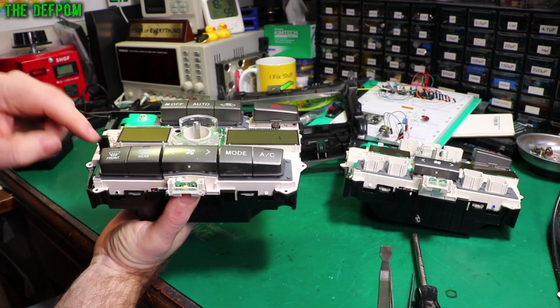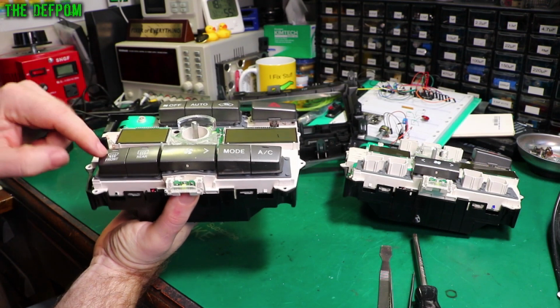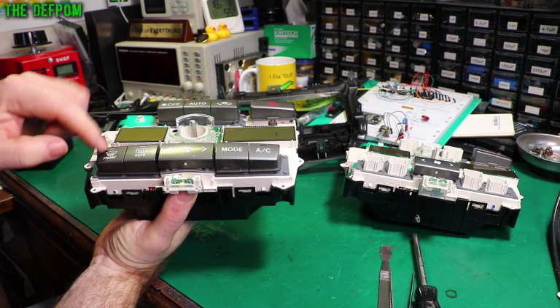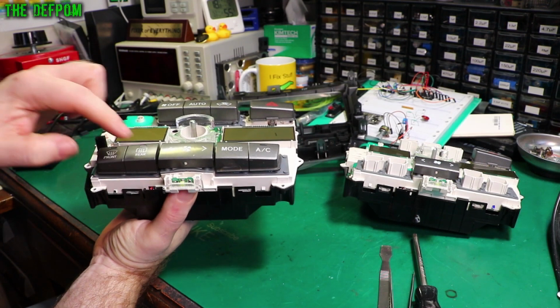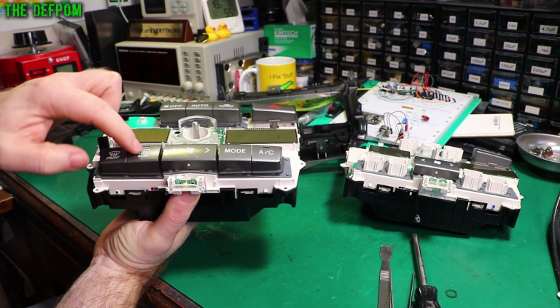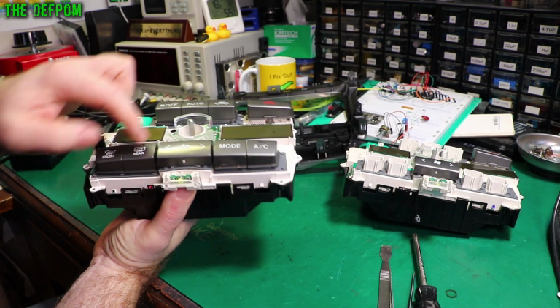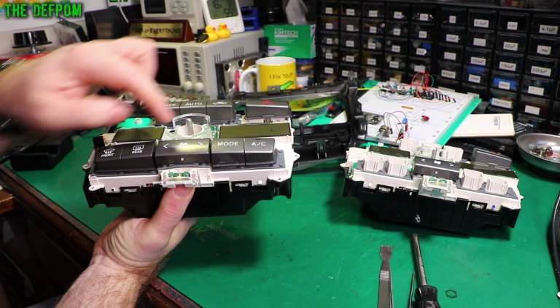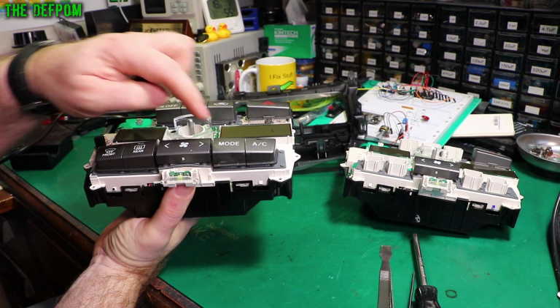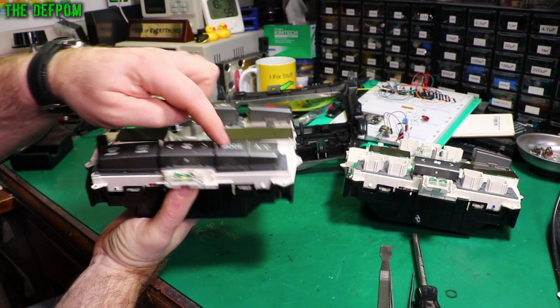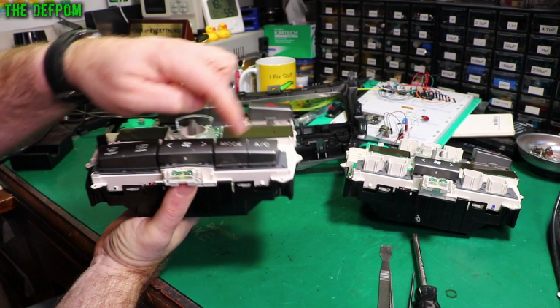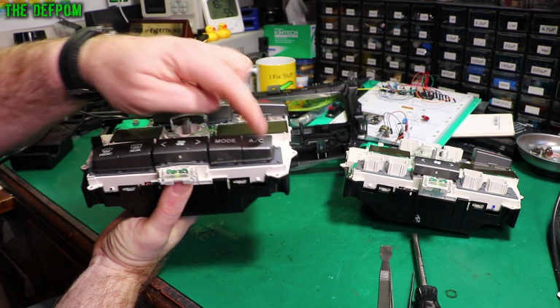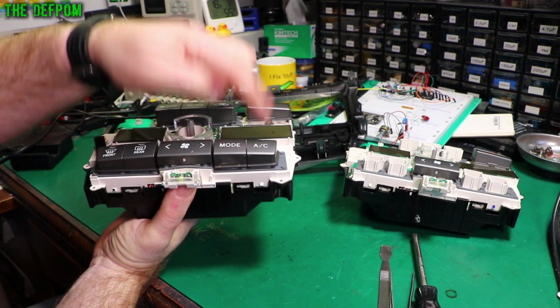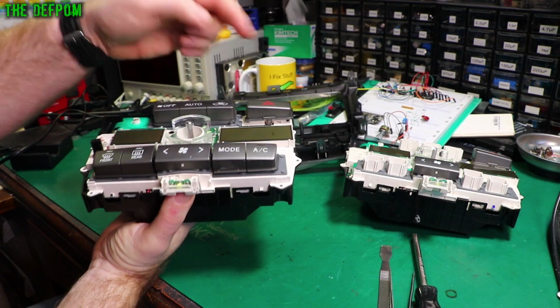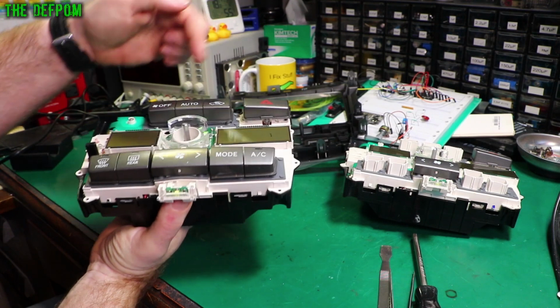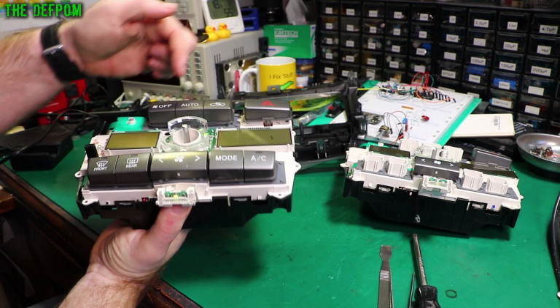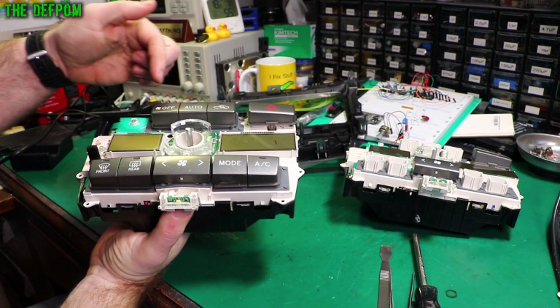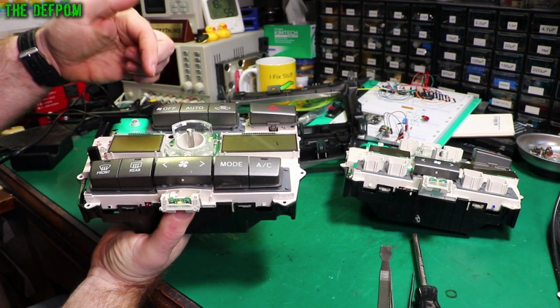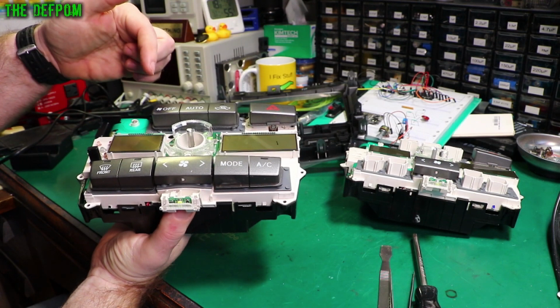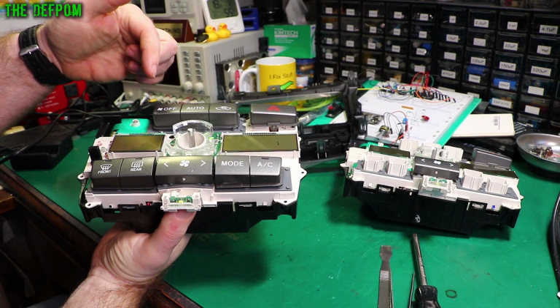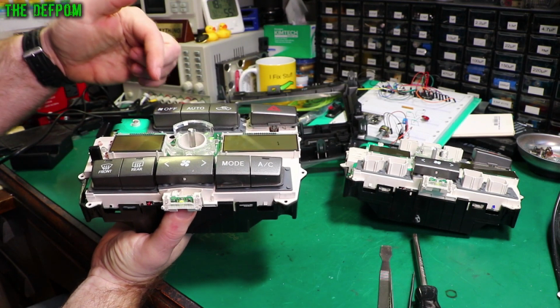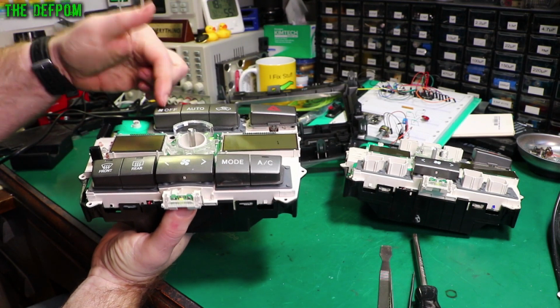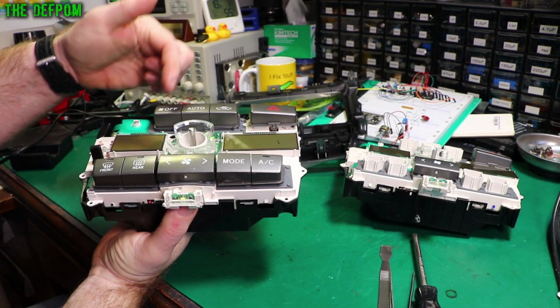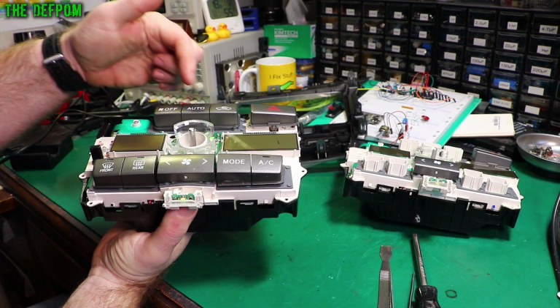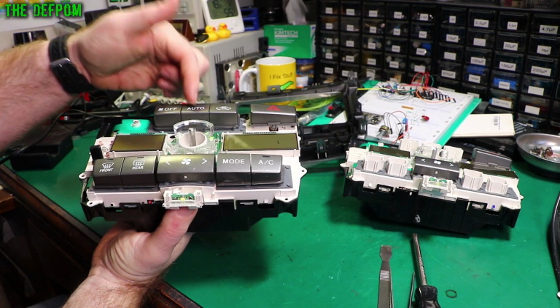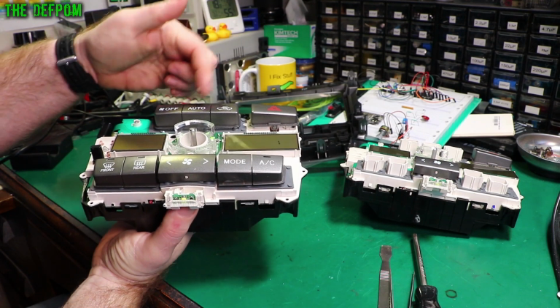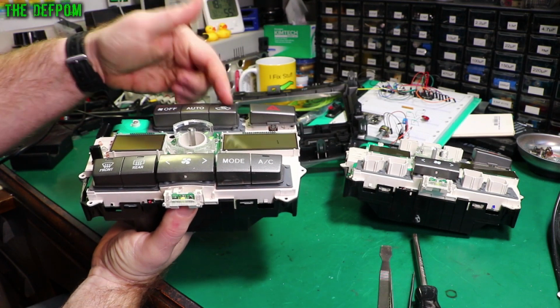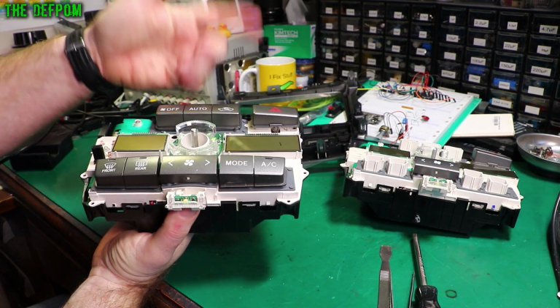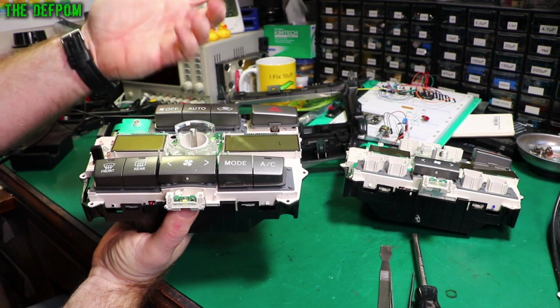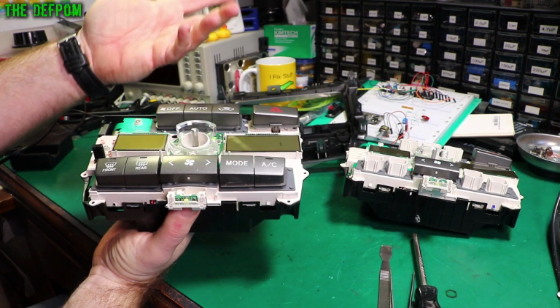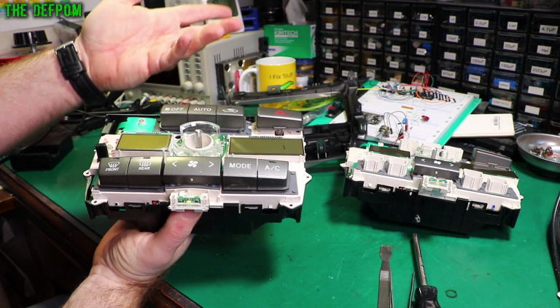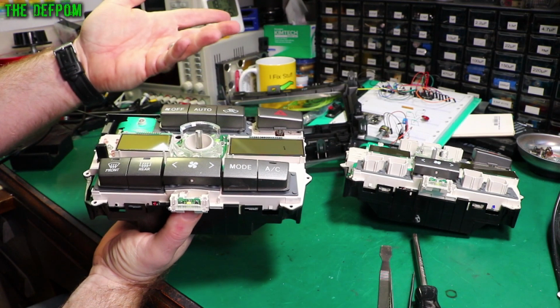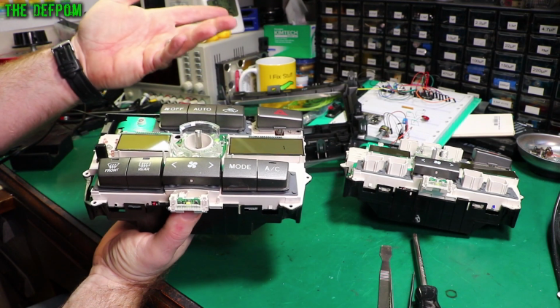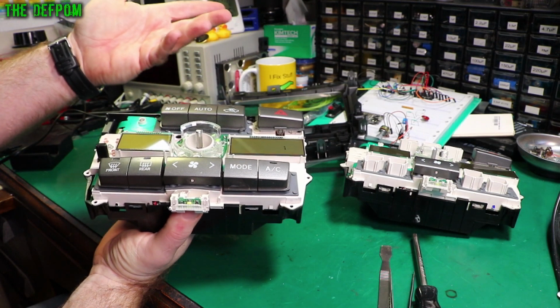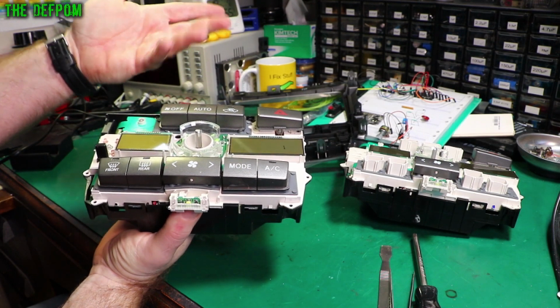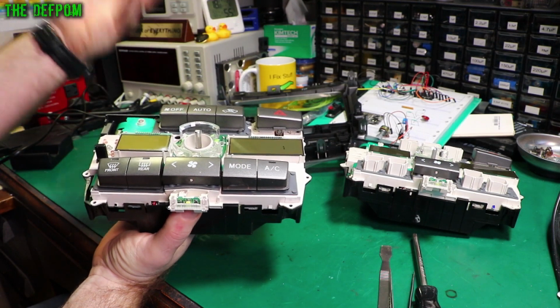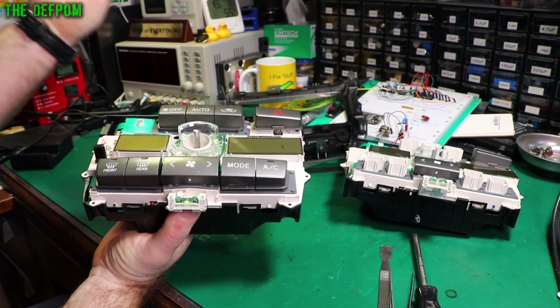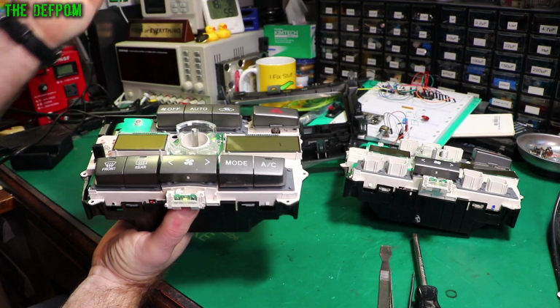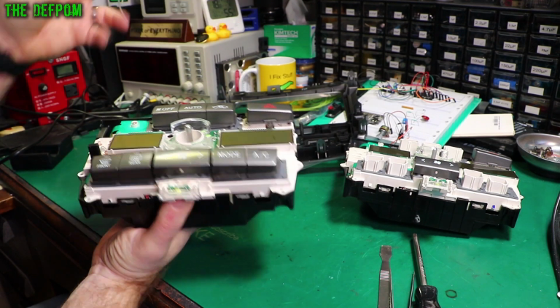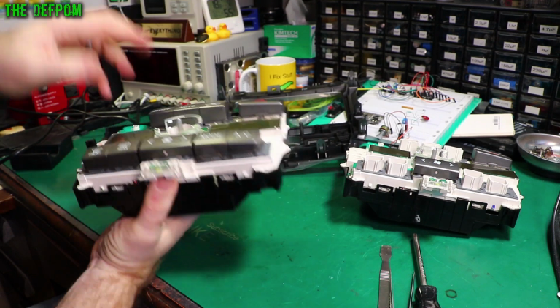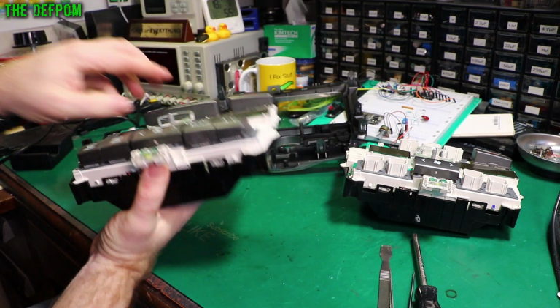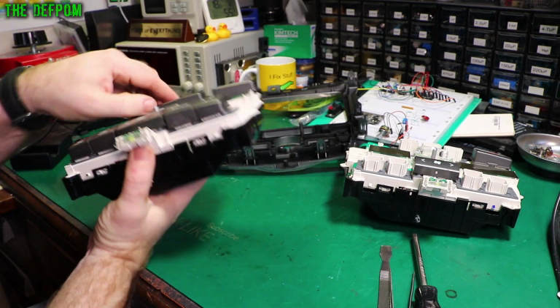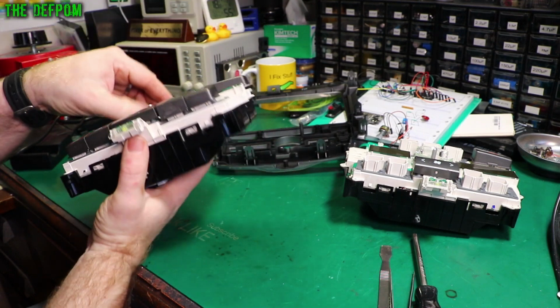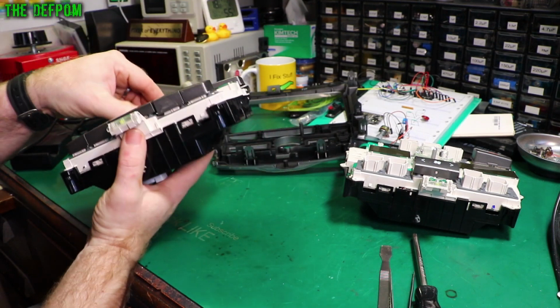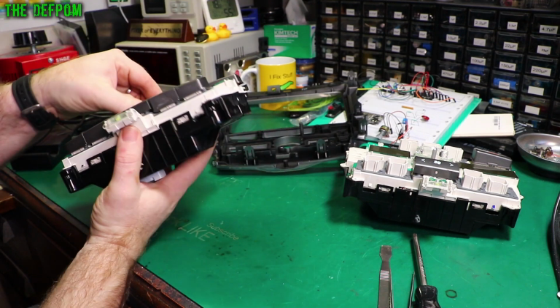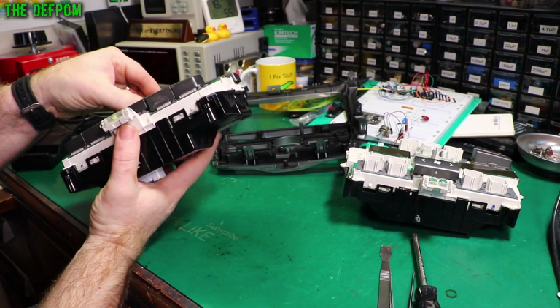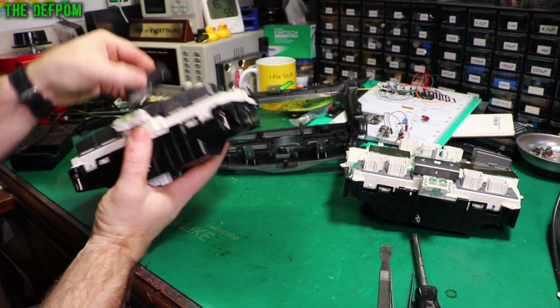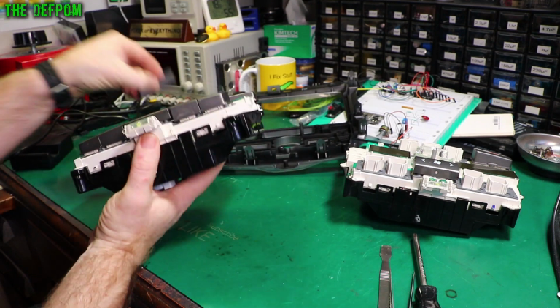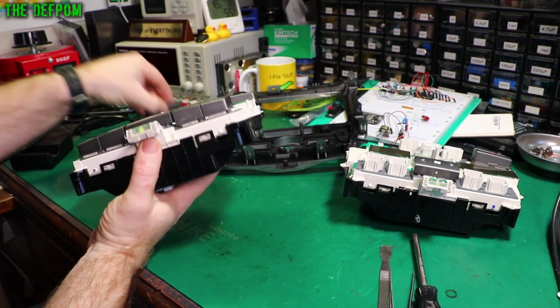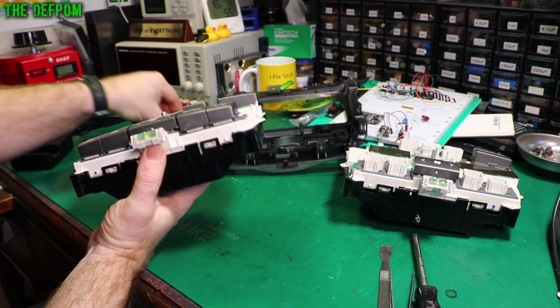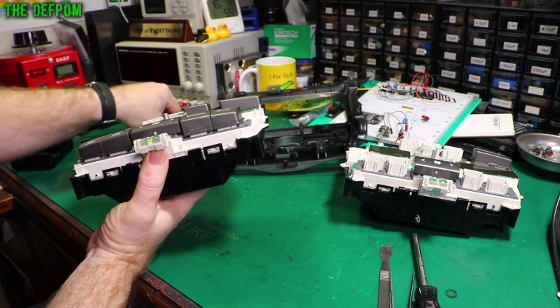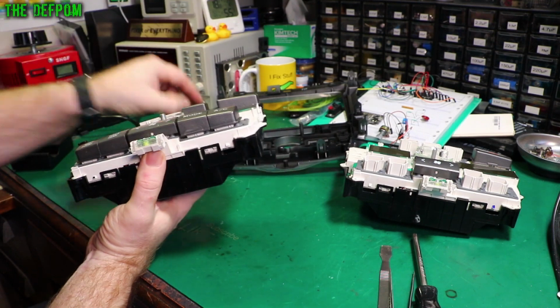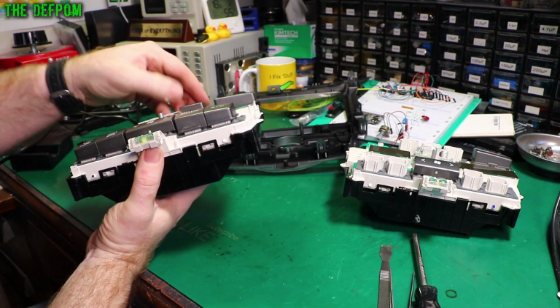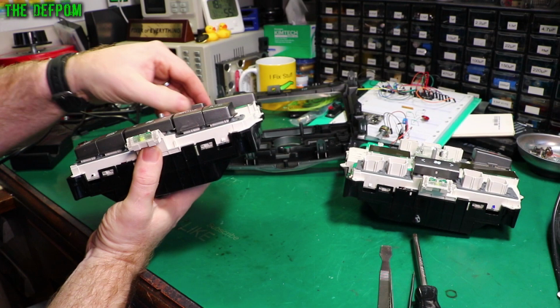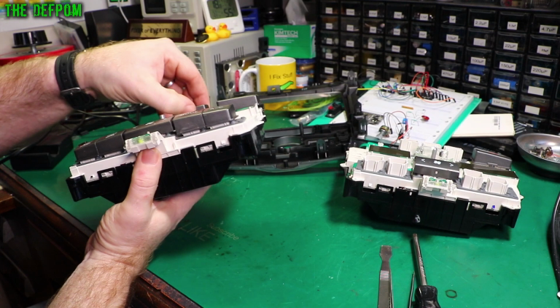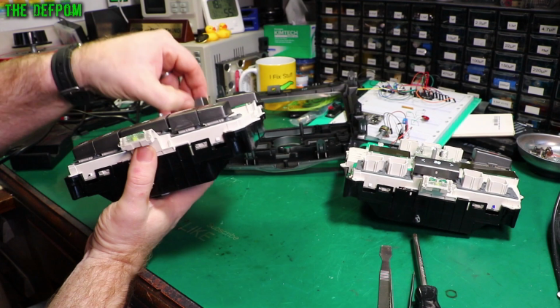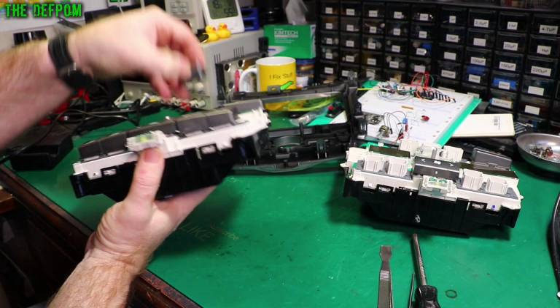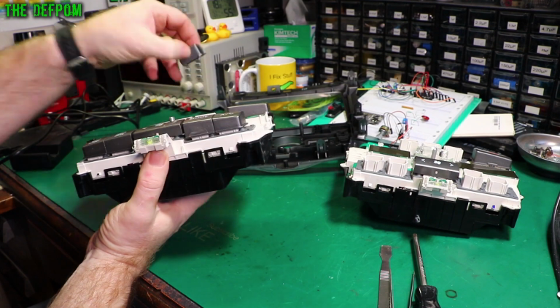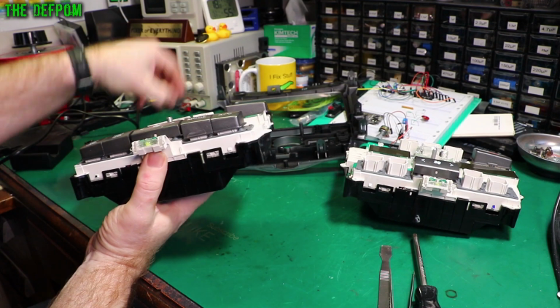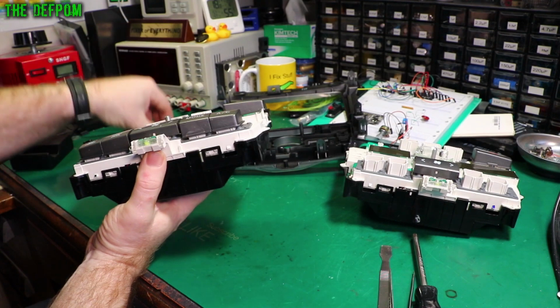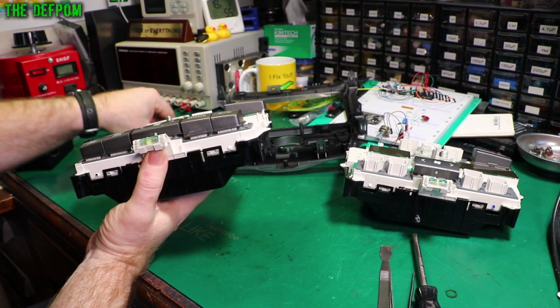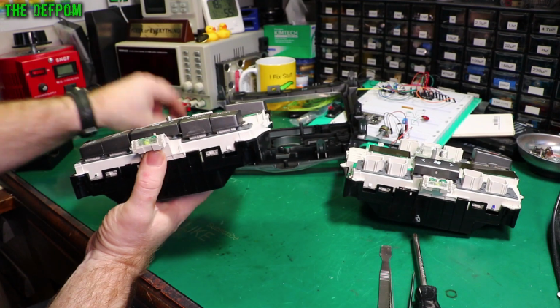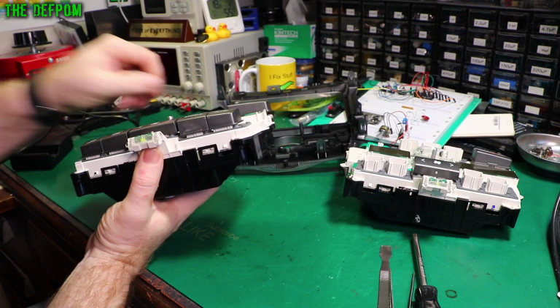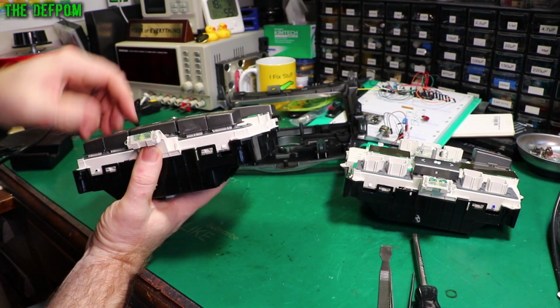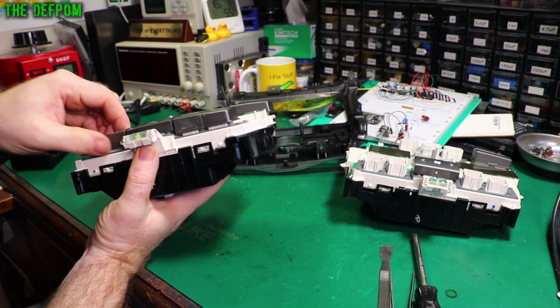Front, rear, mode, AC, off, auto, re-circ — take all those off. They were just going to get in the way.